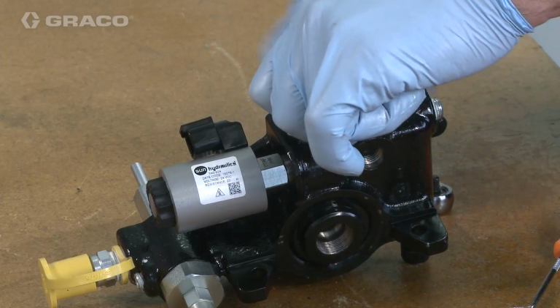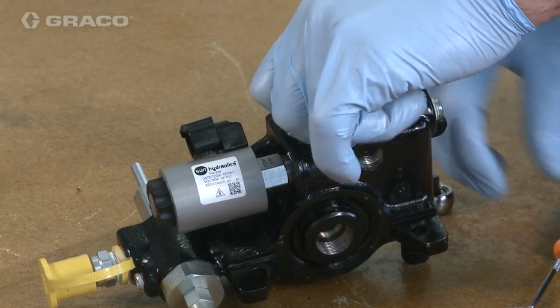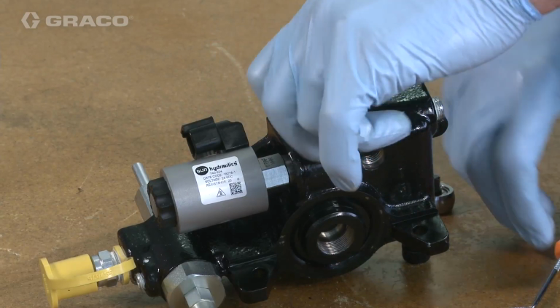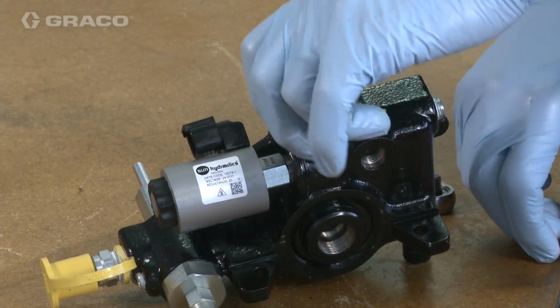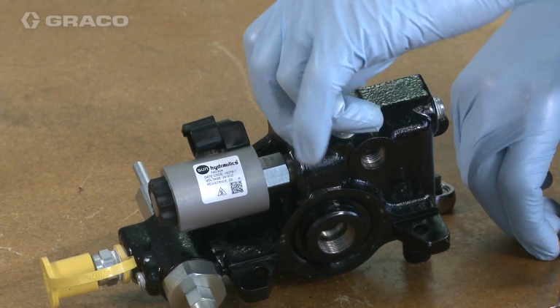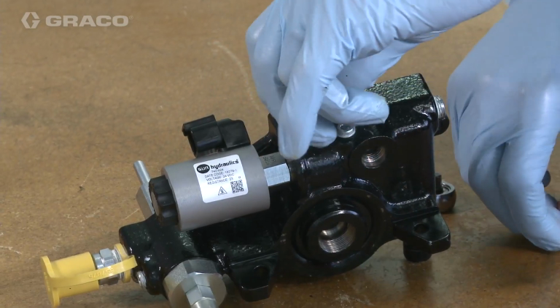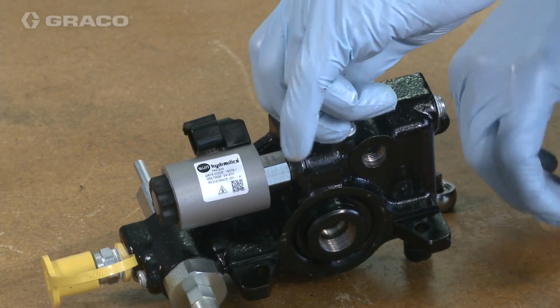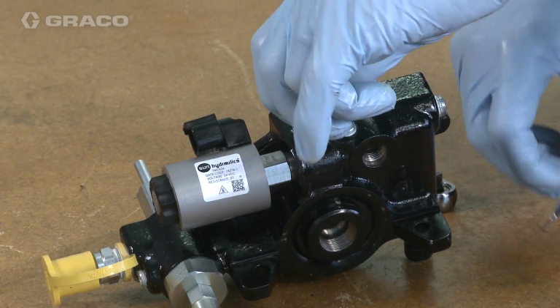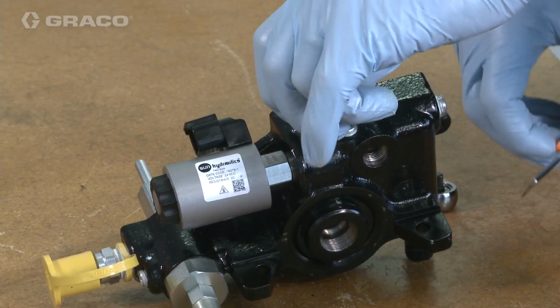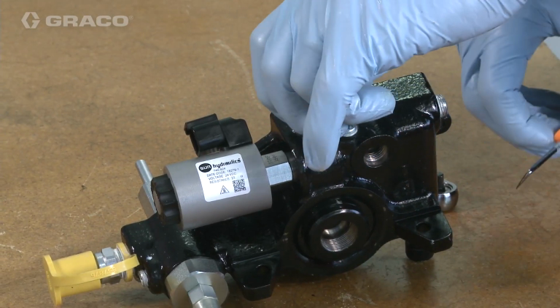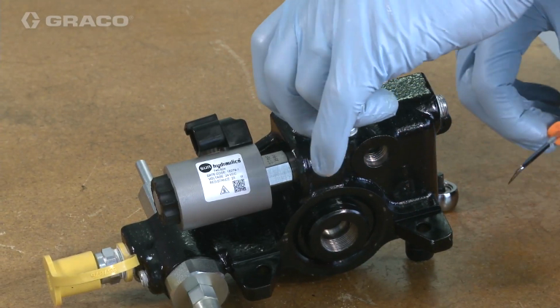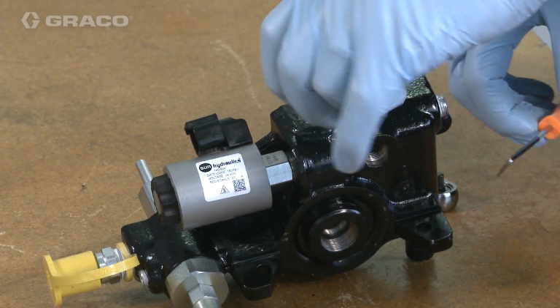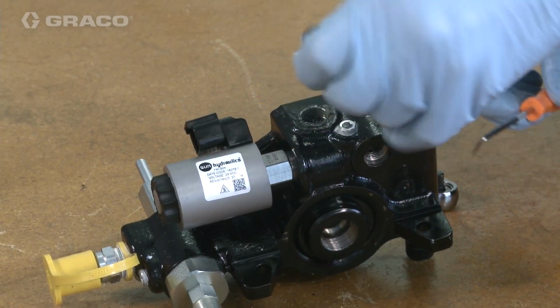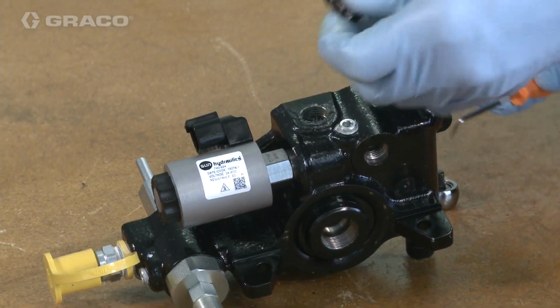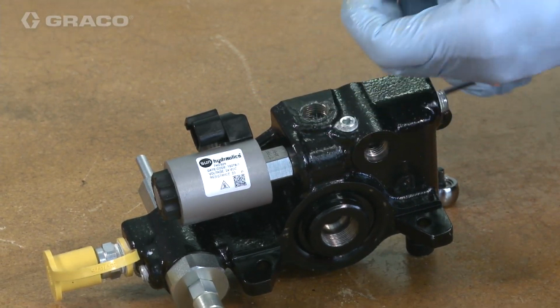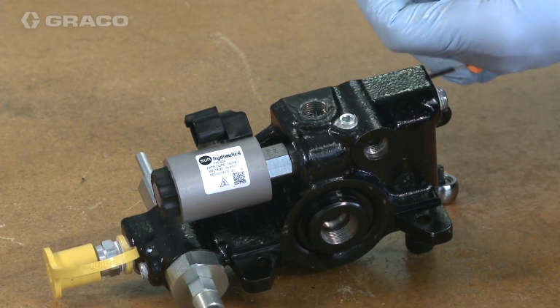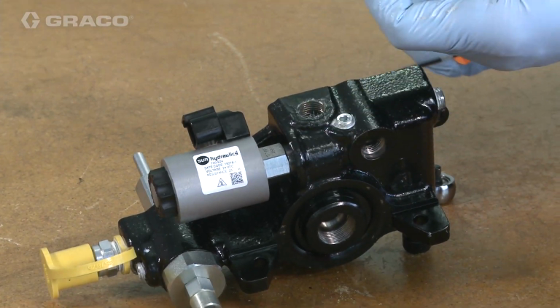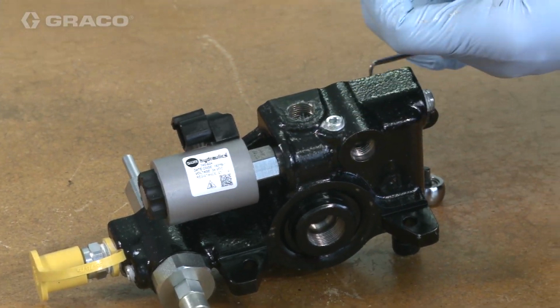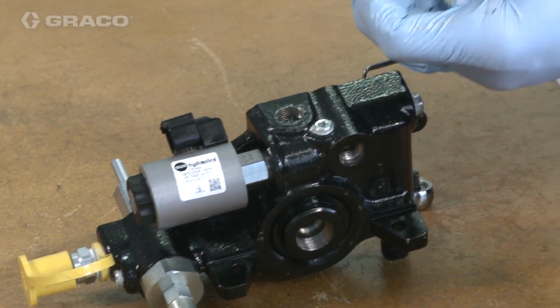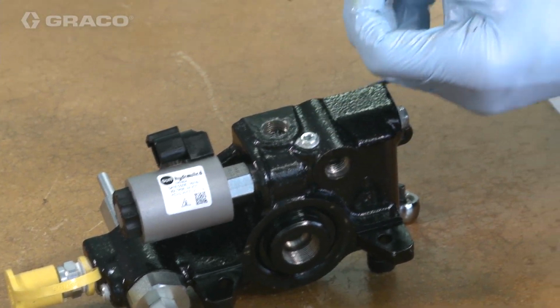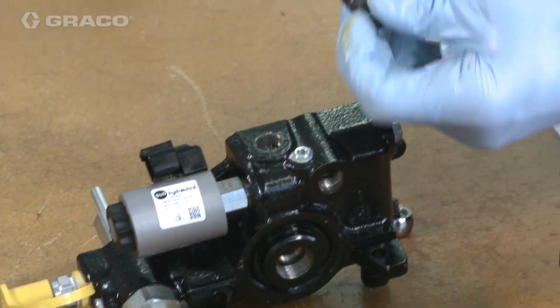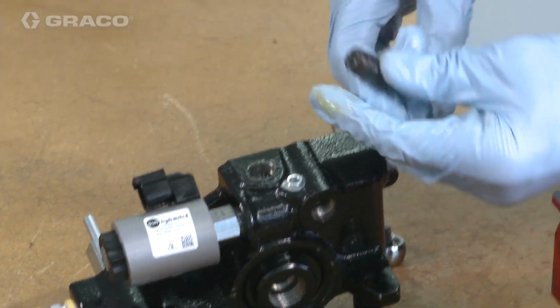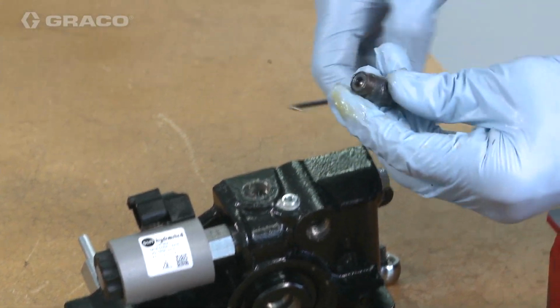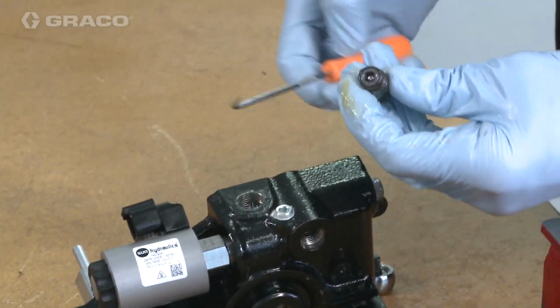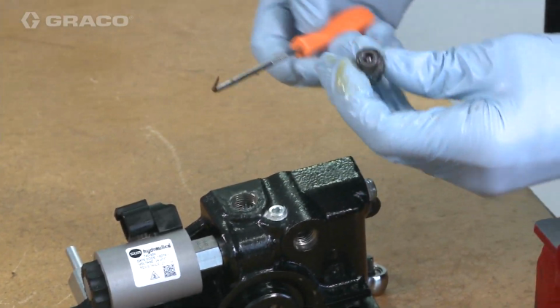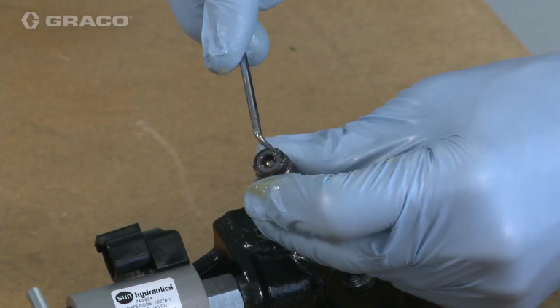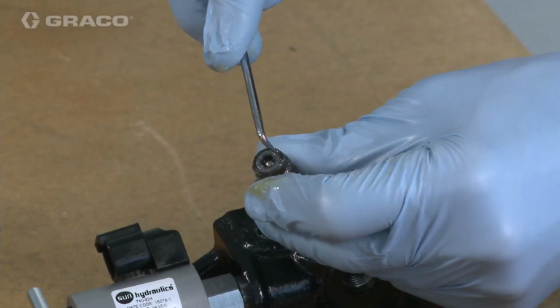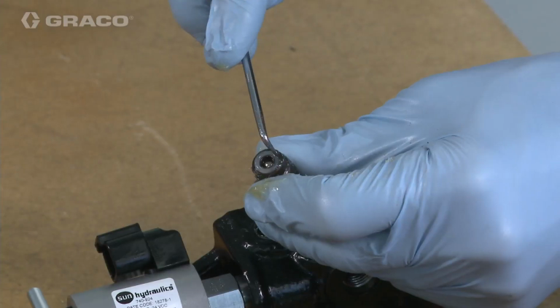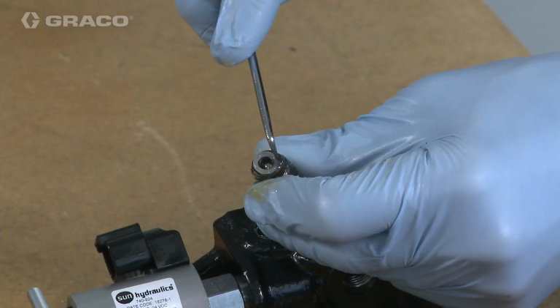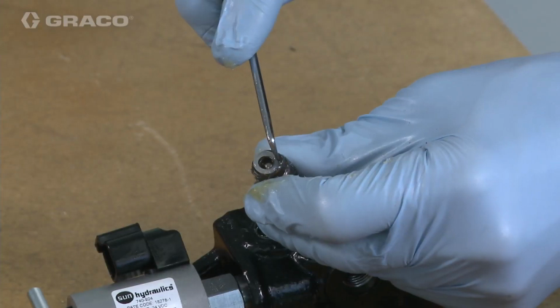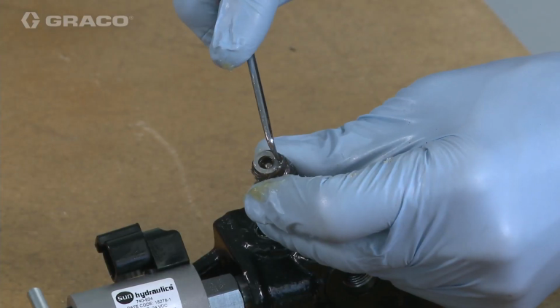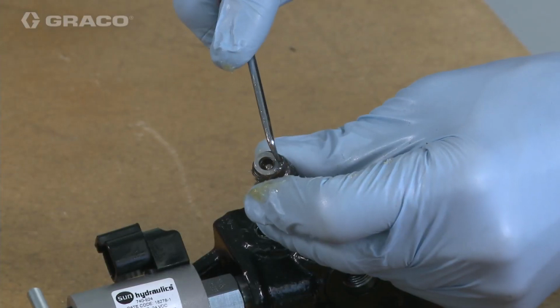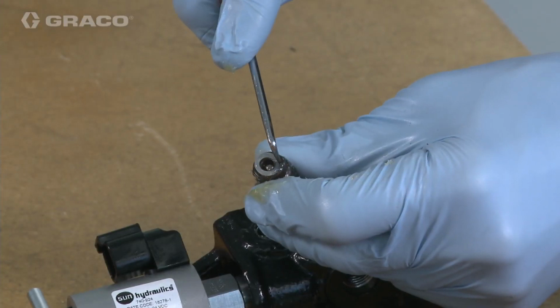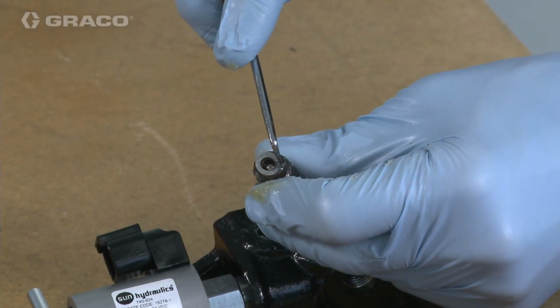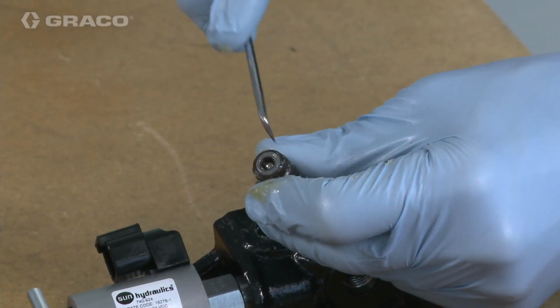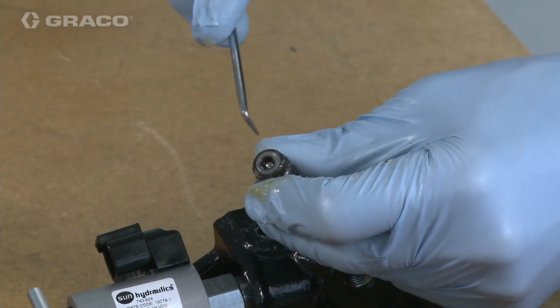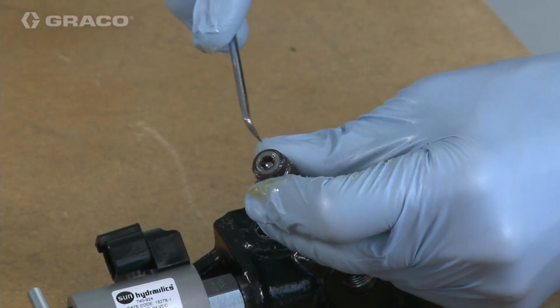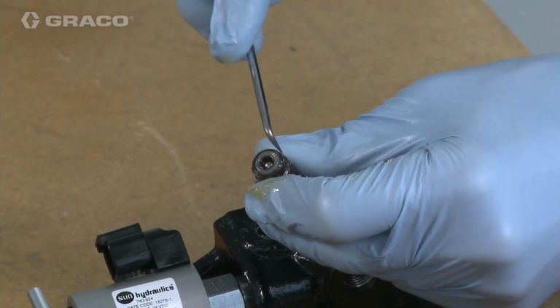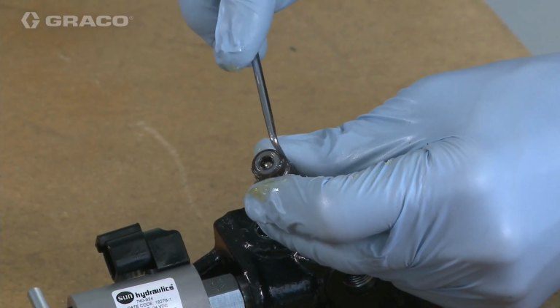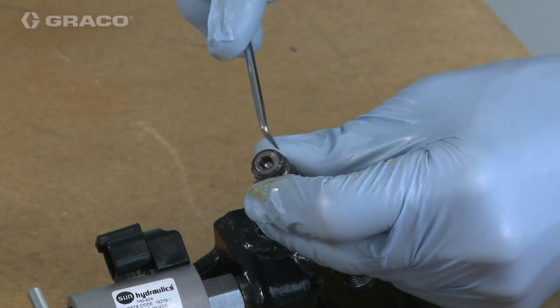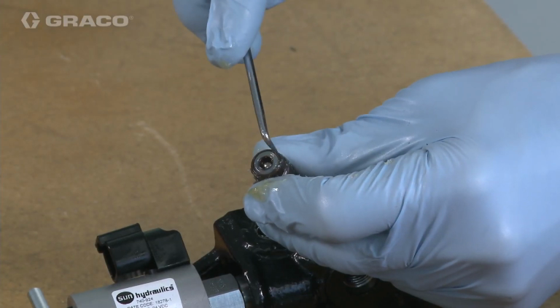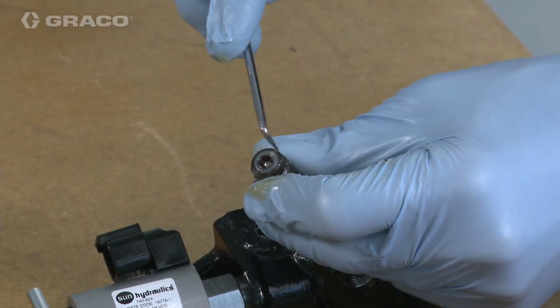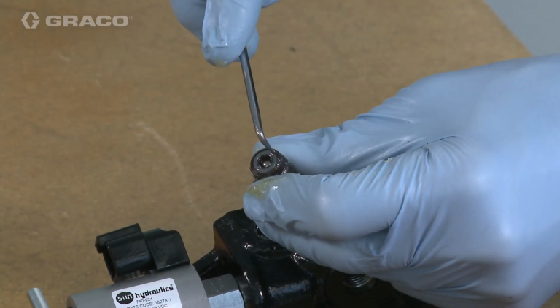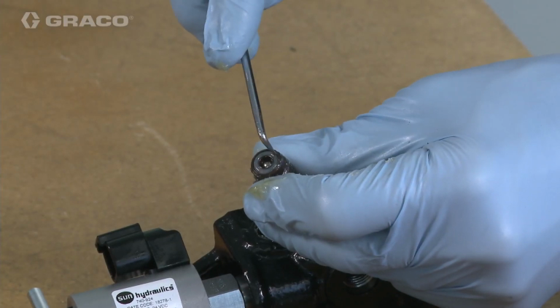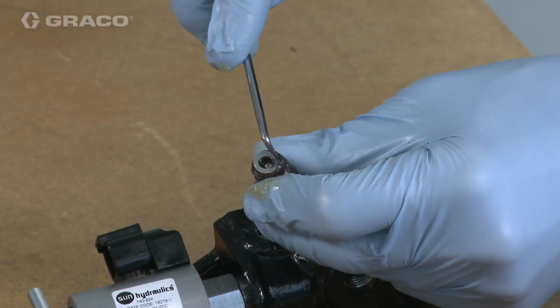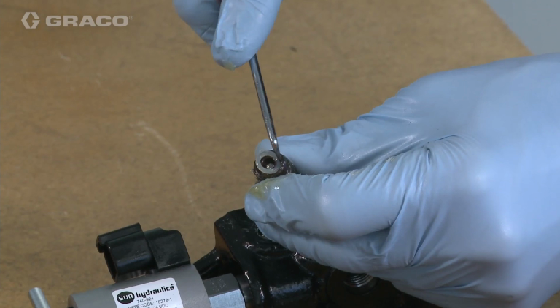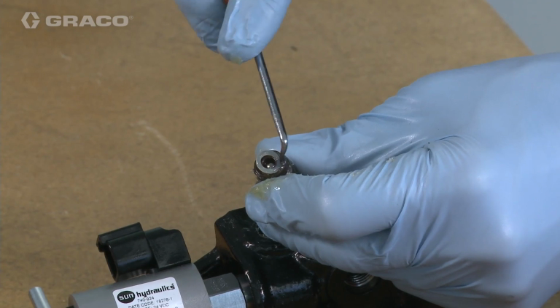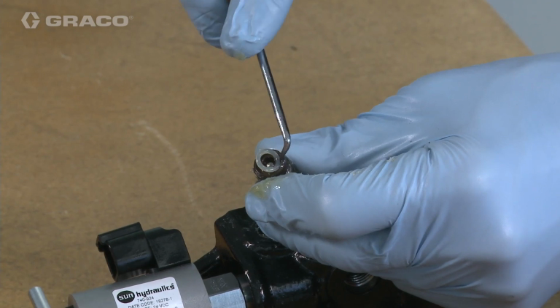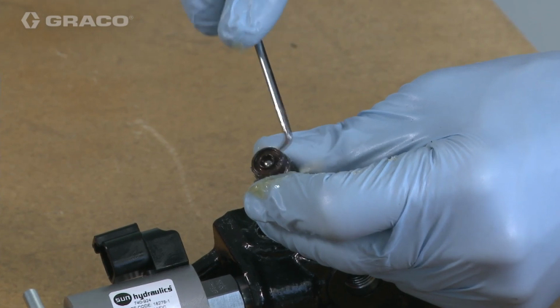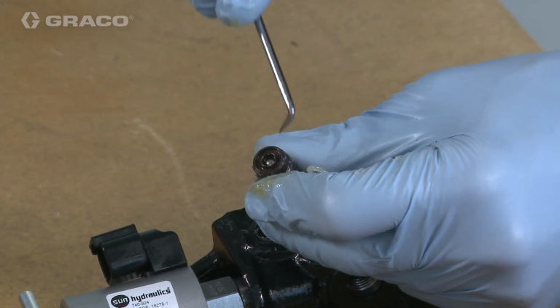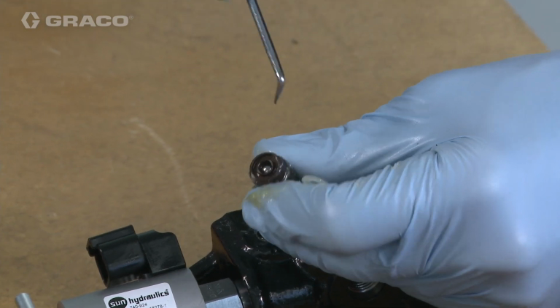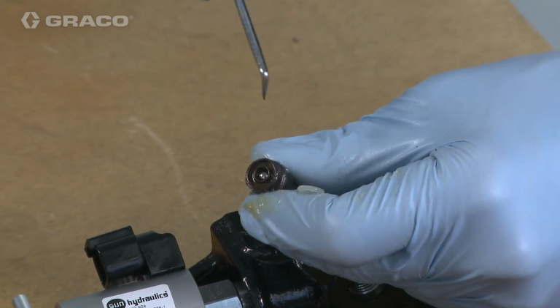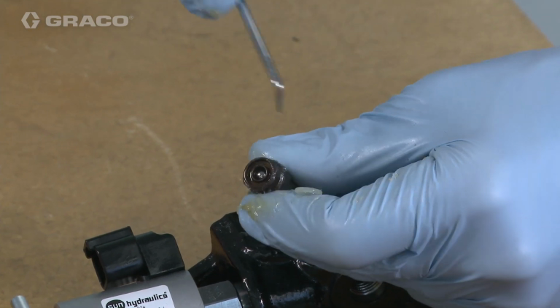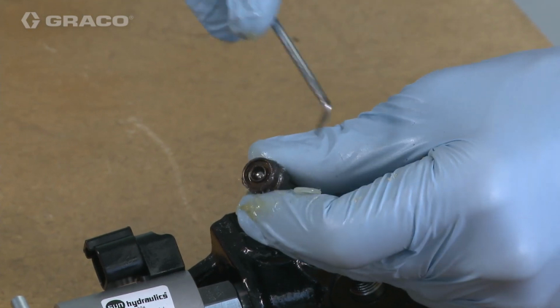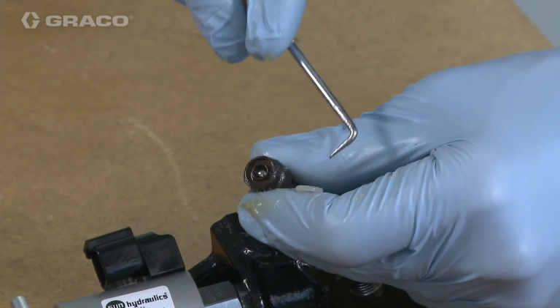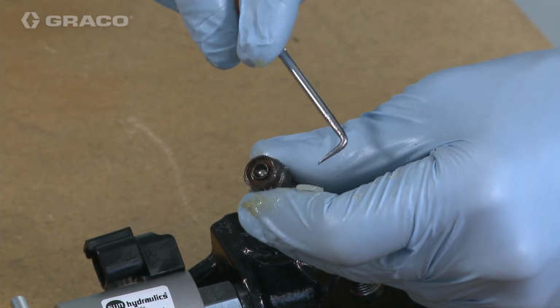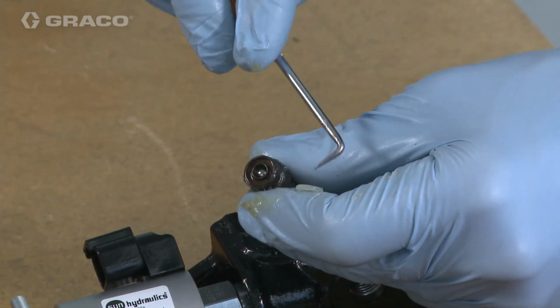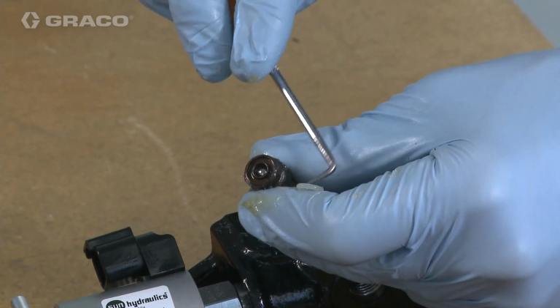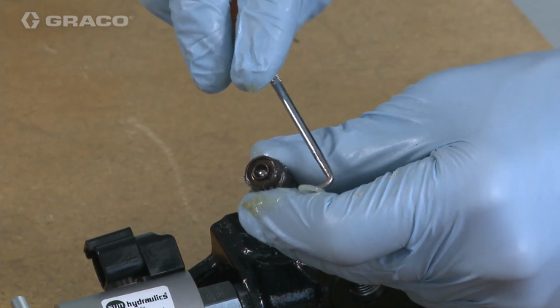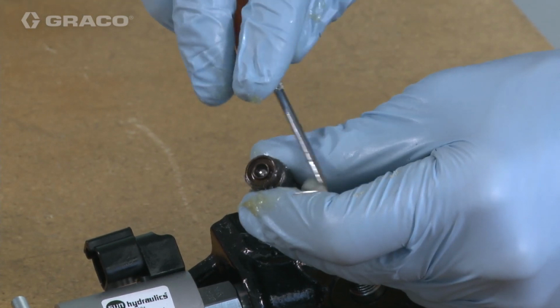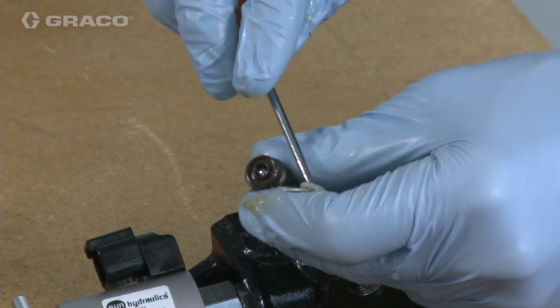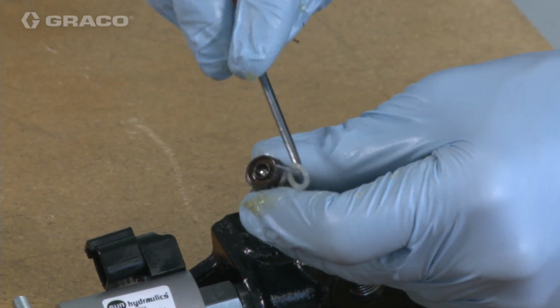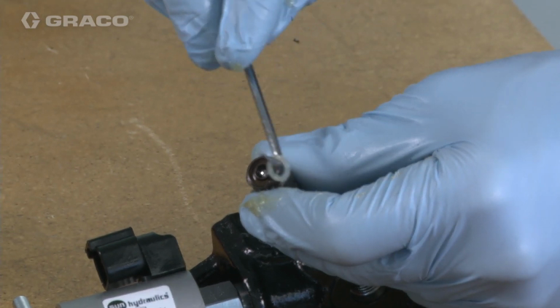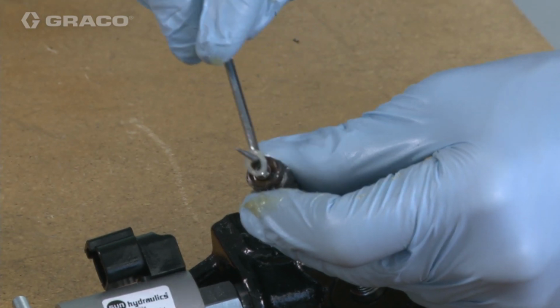Now that you know how to correctly disassemble a Compact Dynastar, you are now ready to view the next video in the series on assembly.